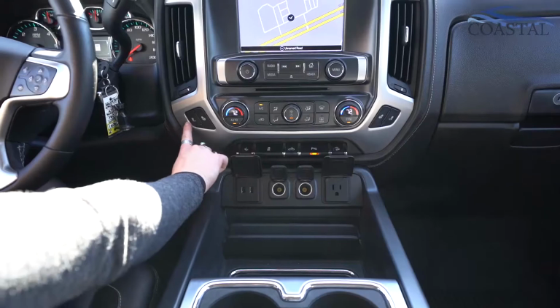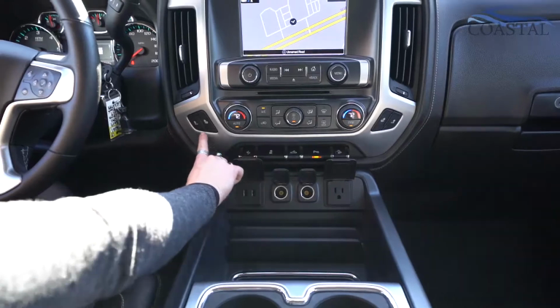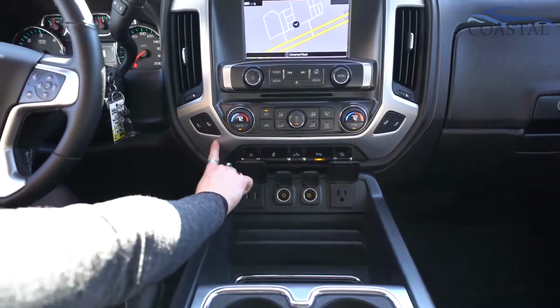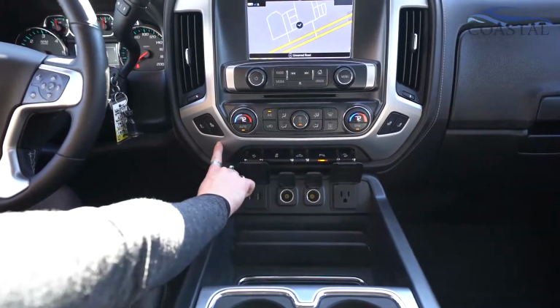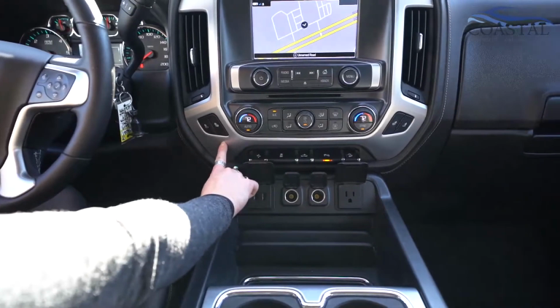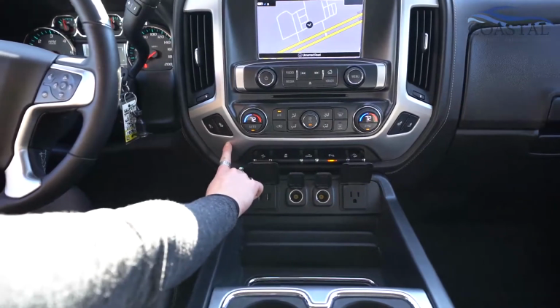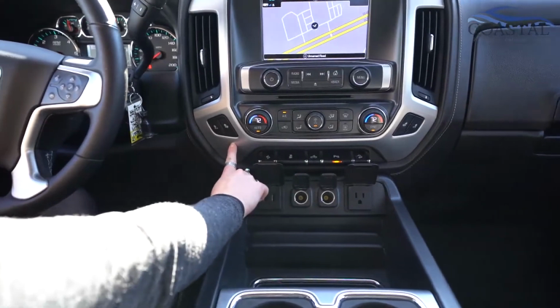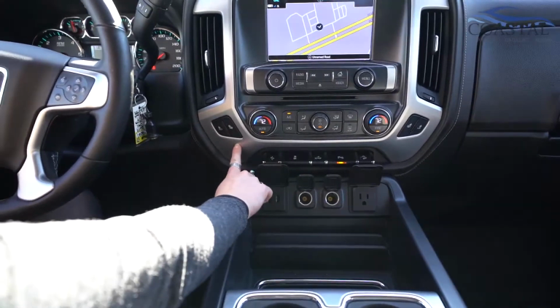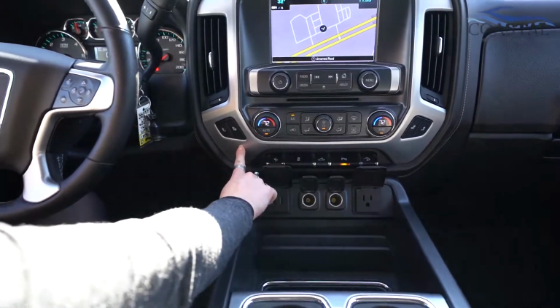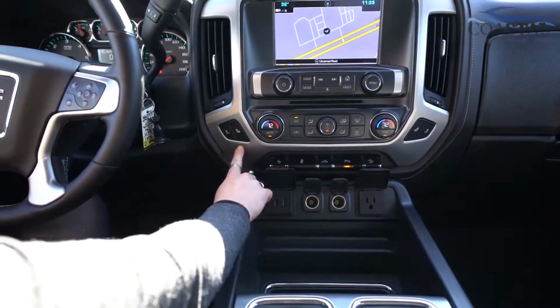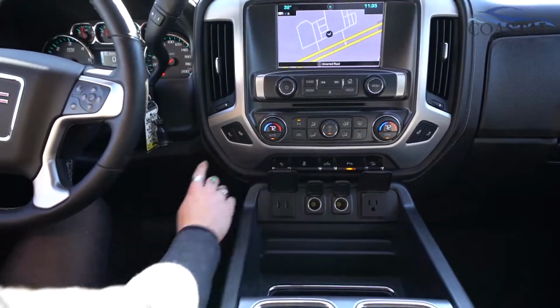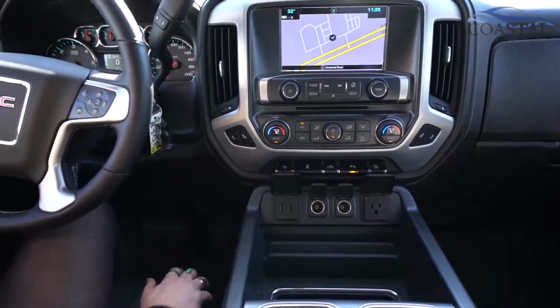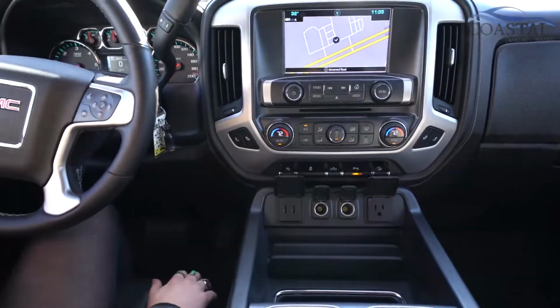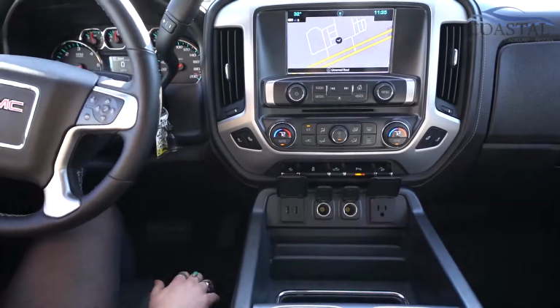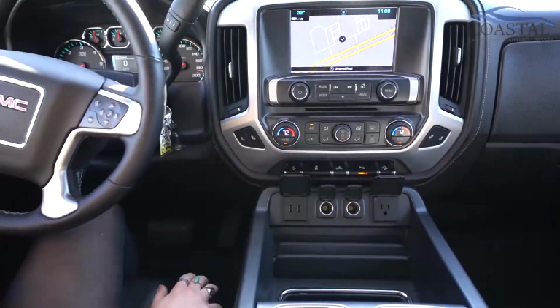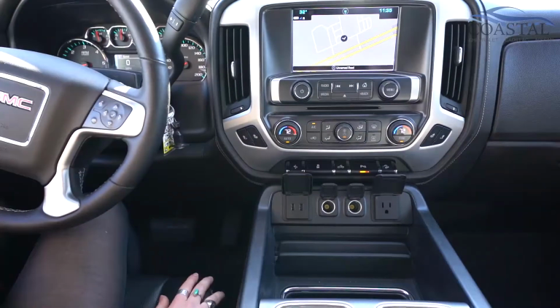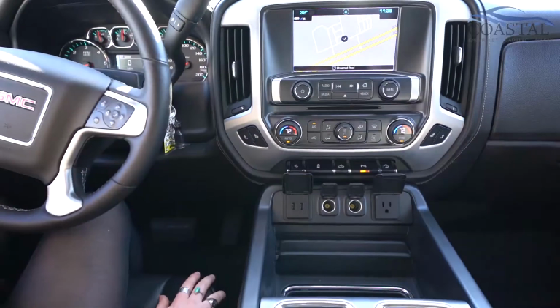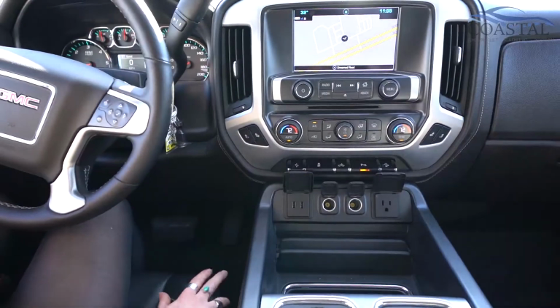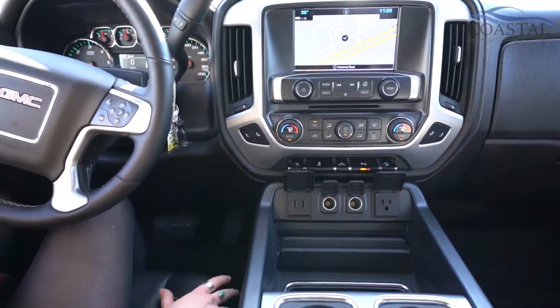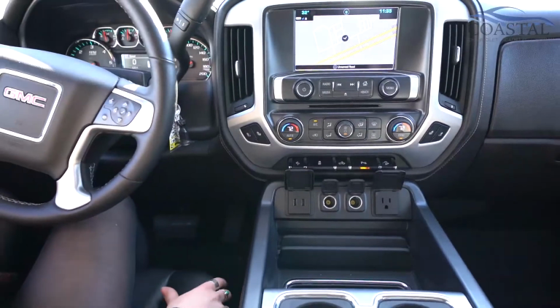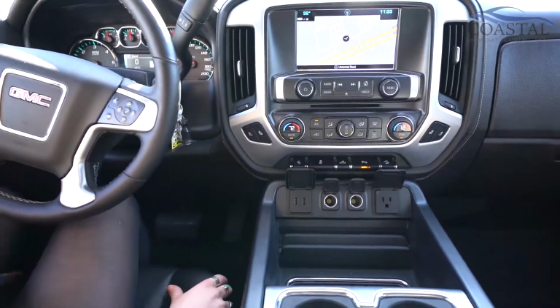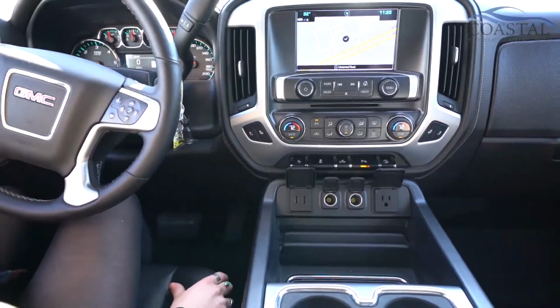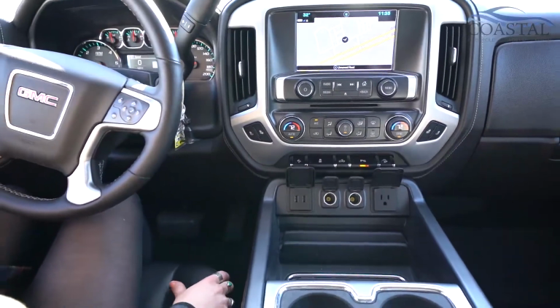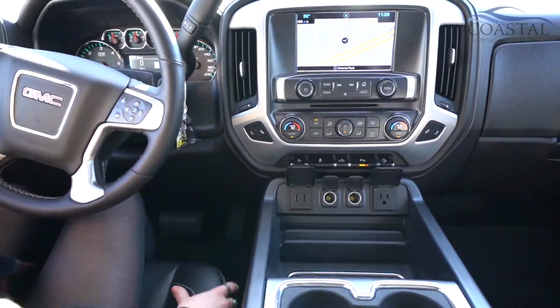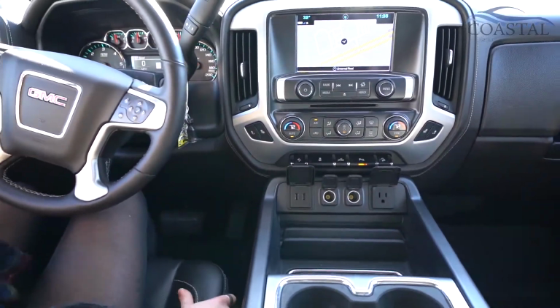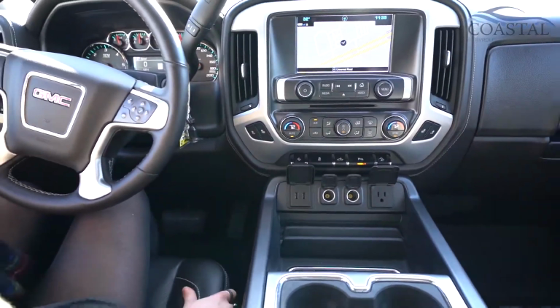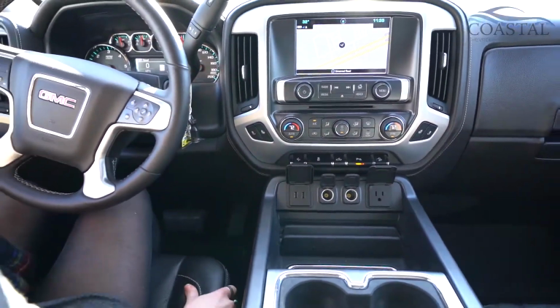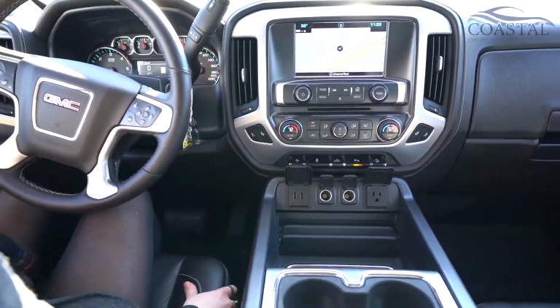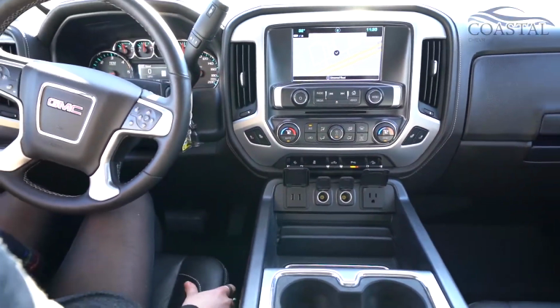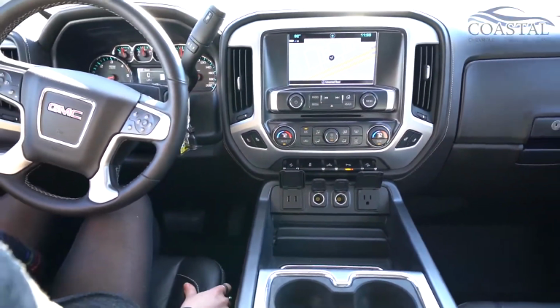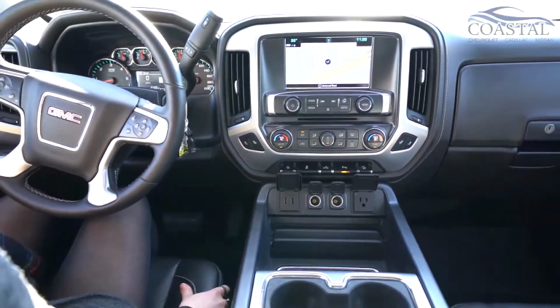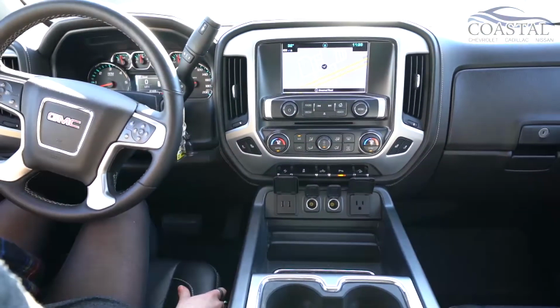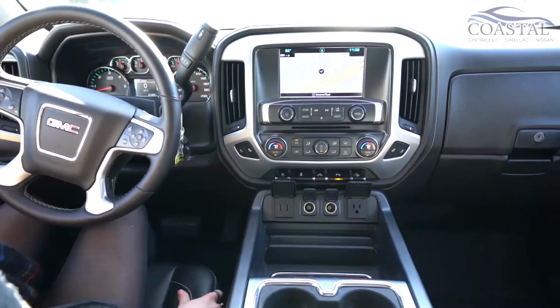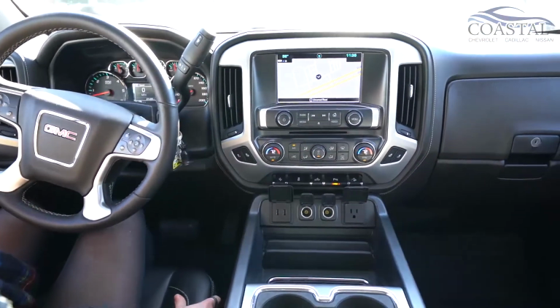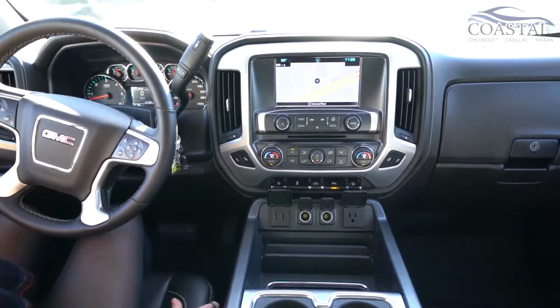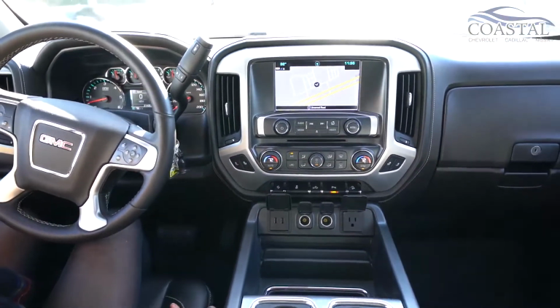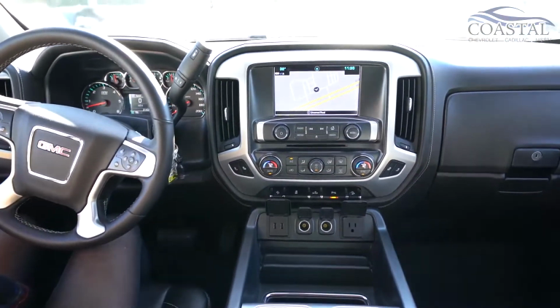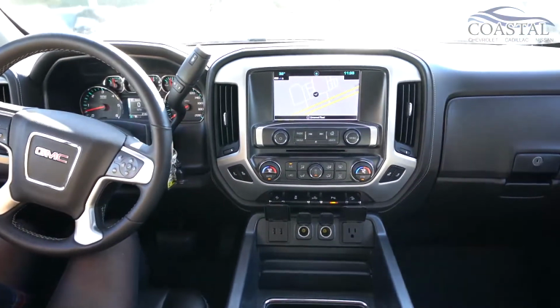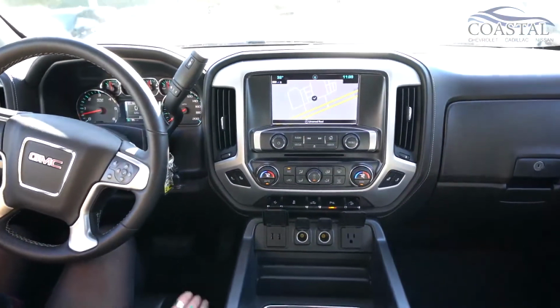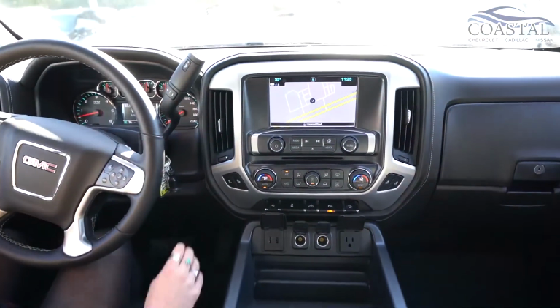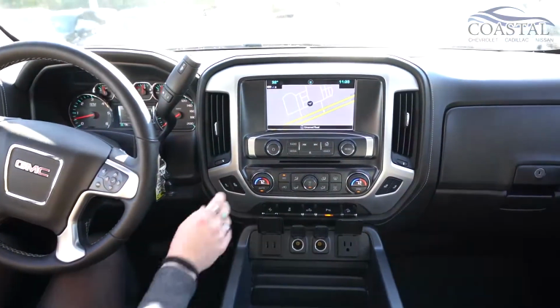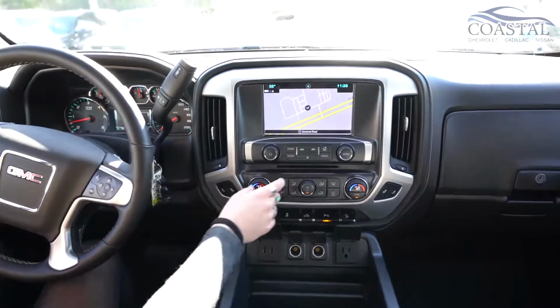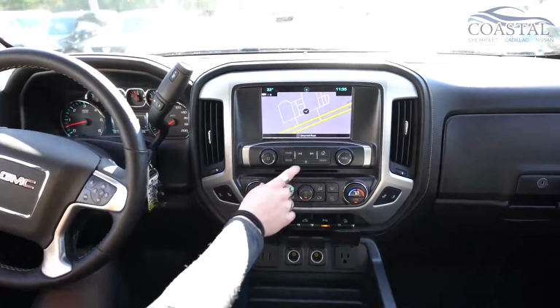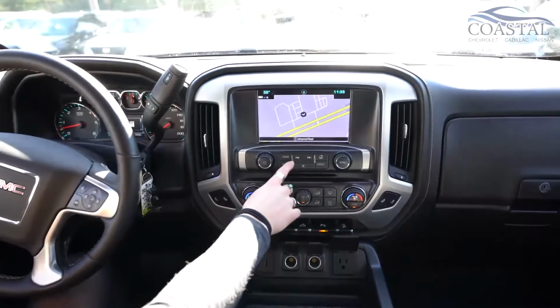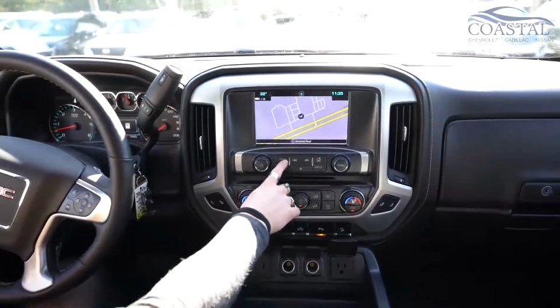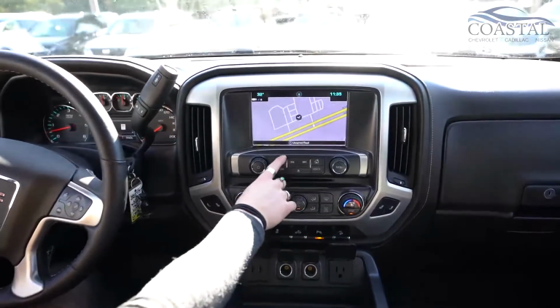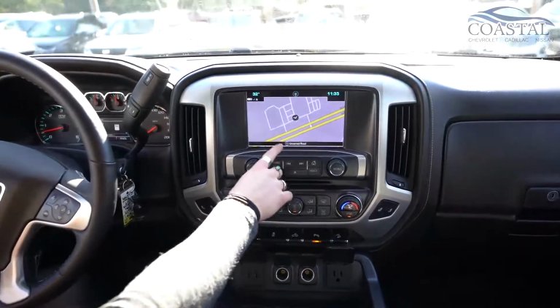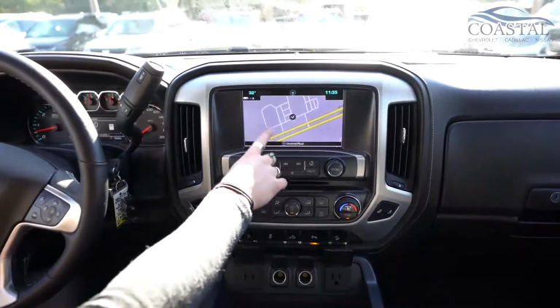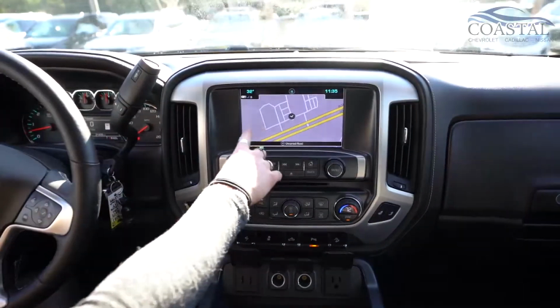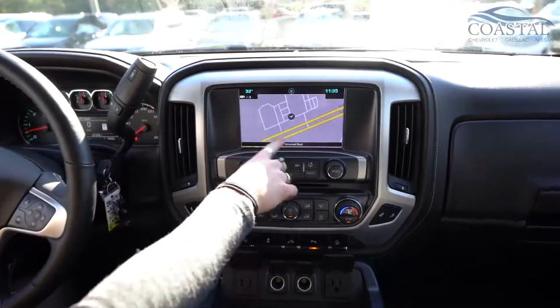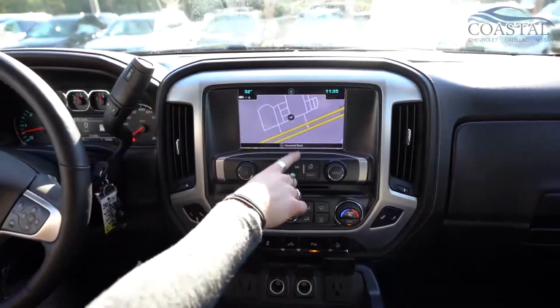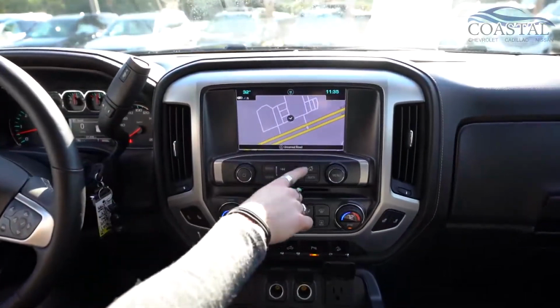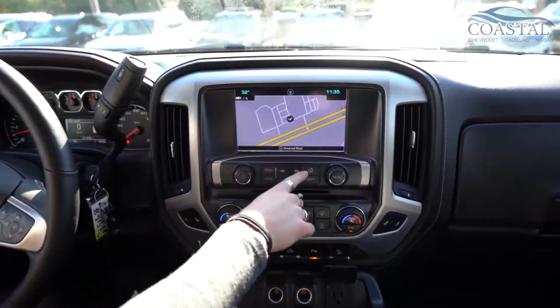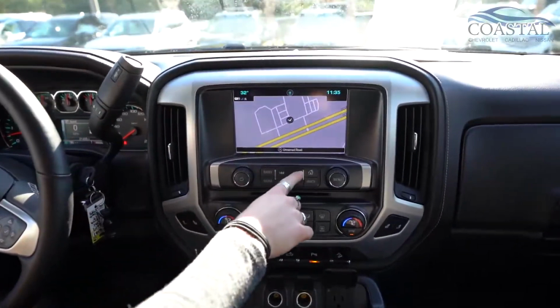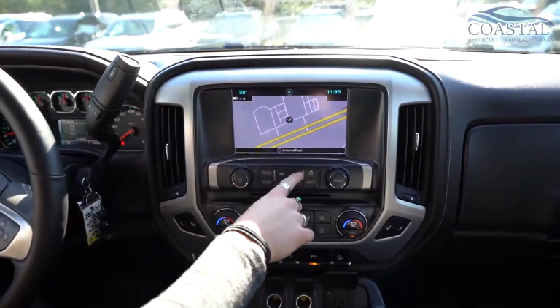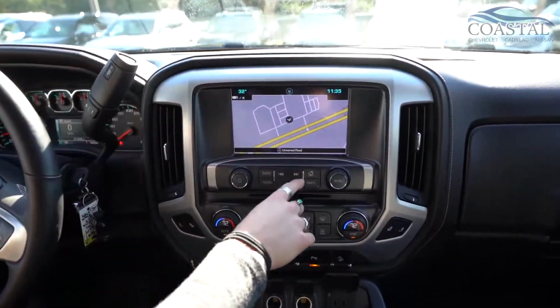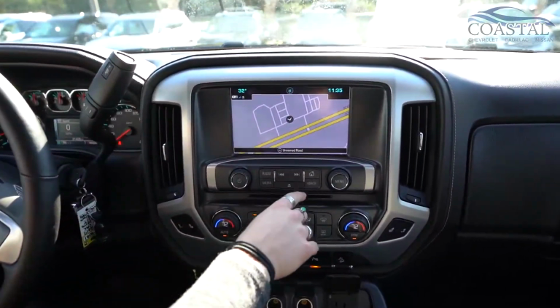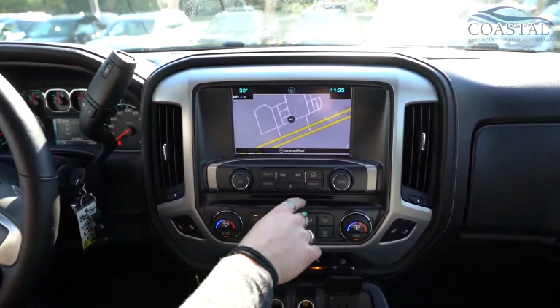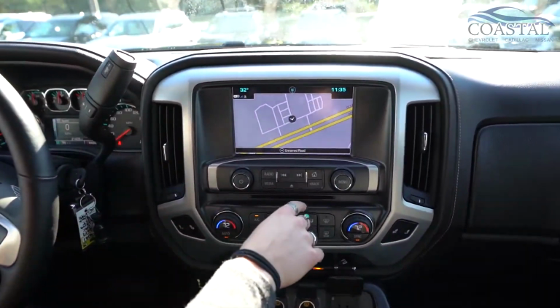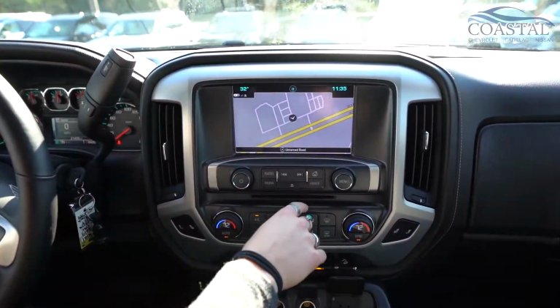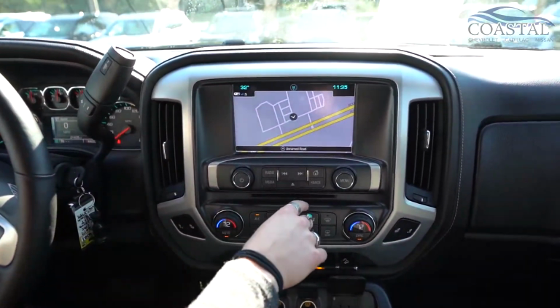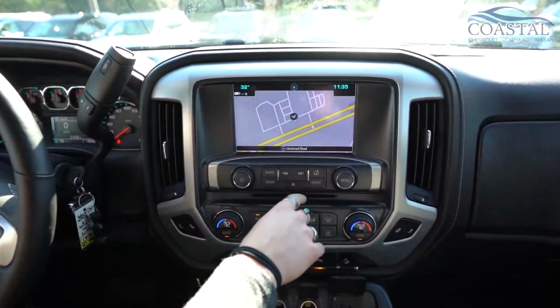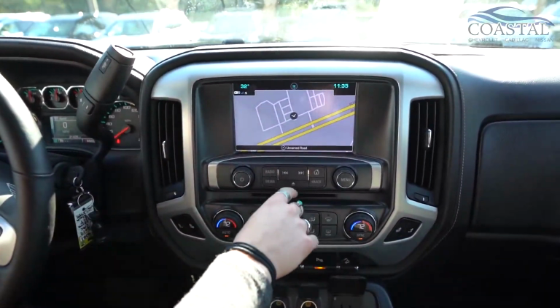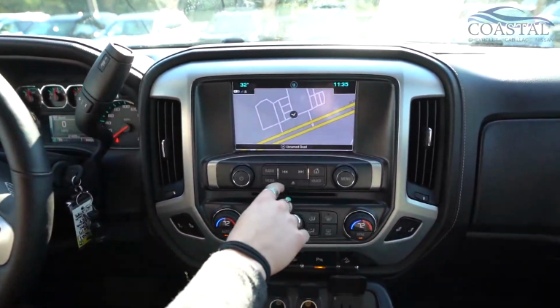Heated seats — these are nice leather, they feel great. And we have, of course, your navigation system up here.